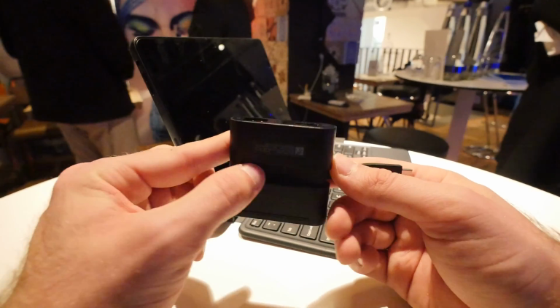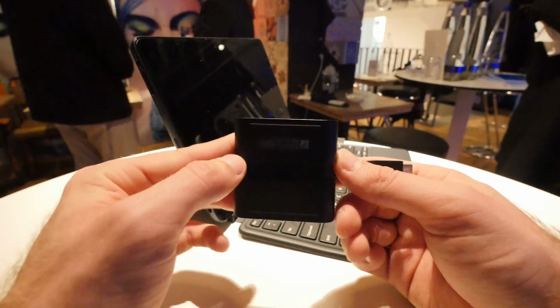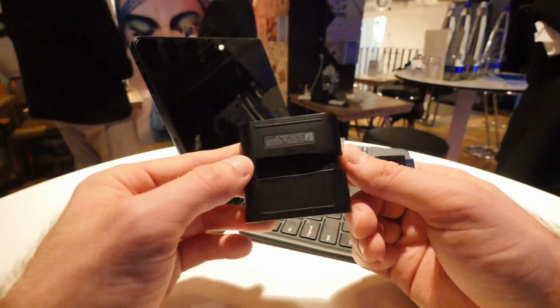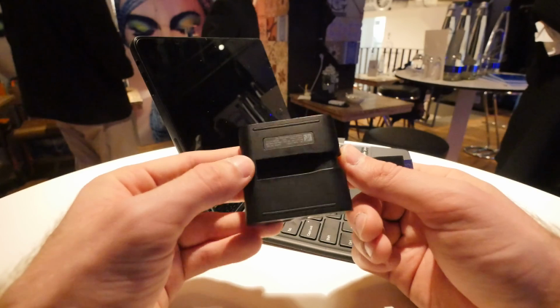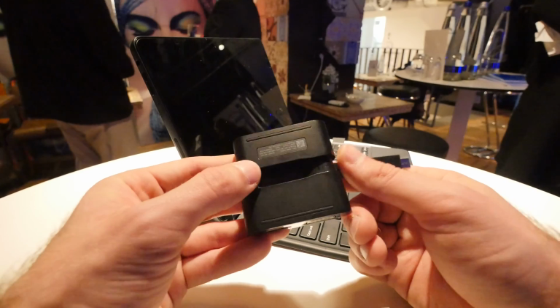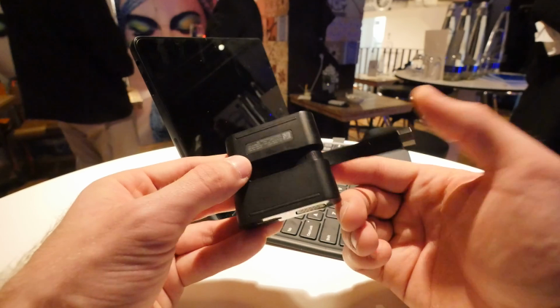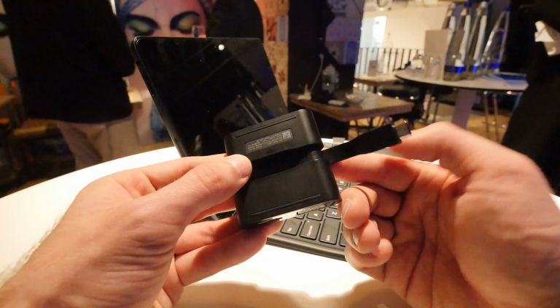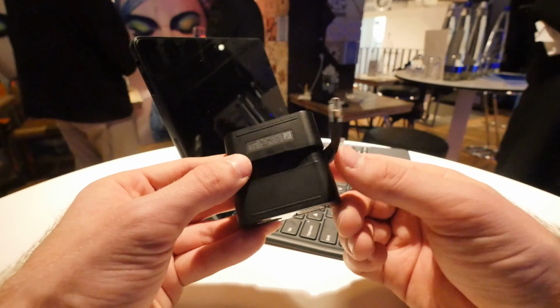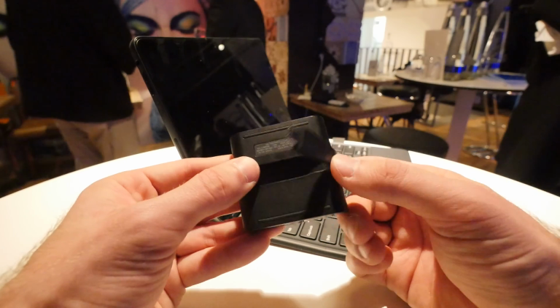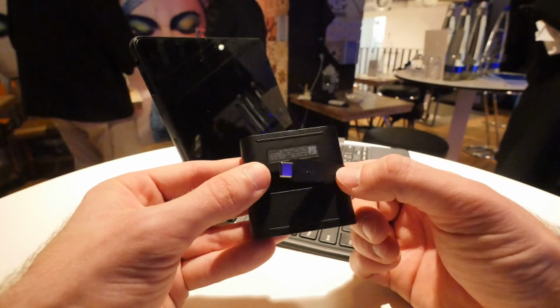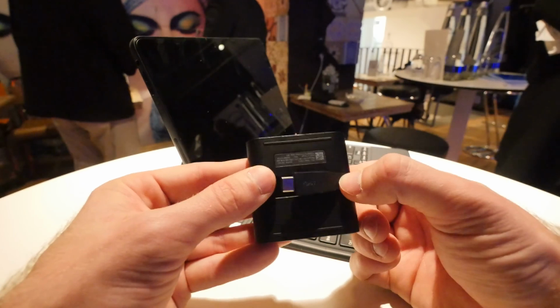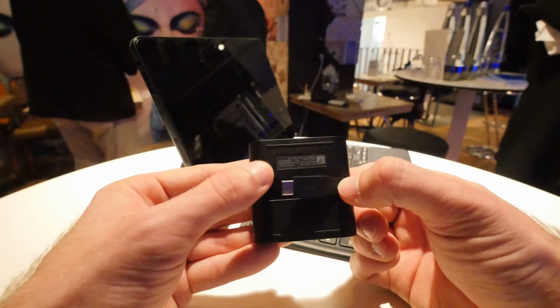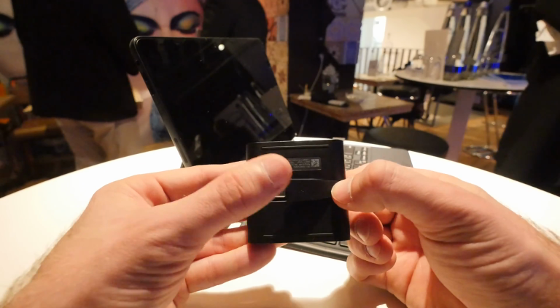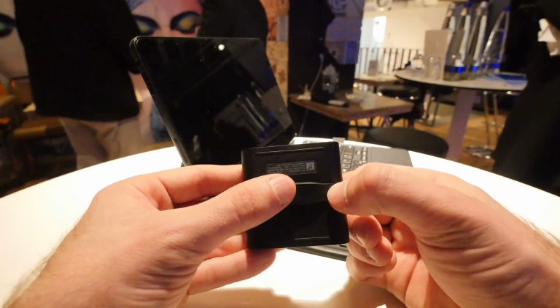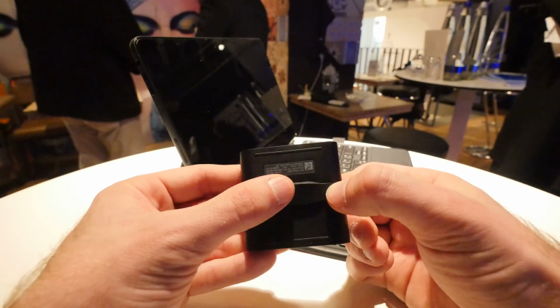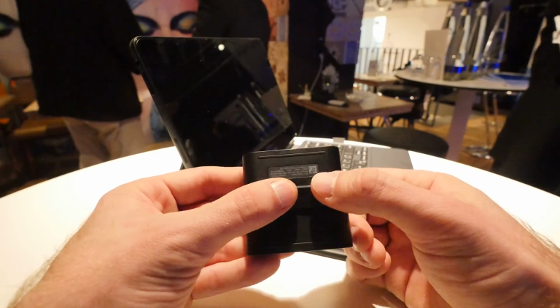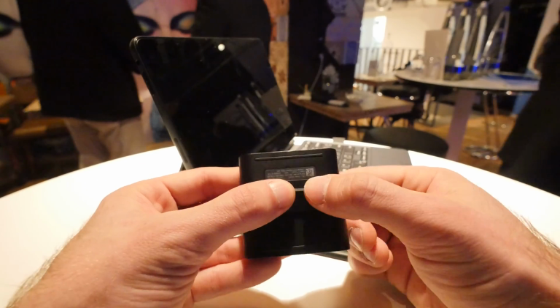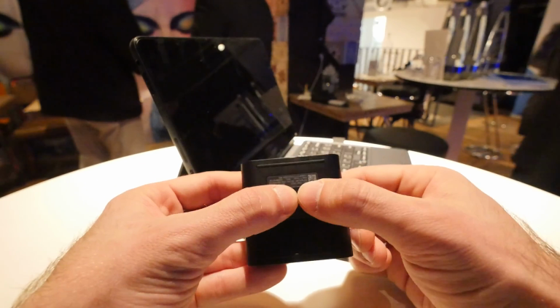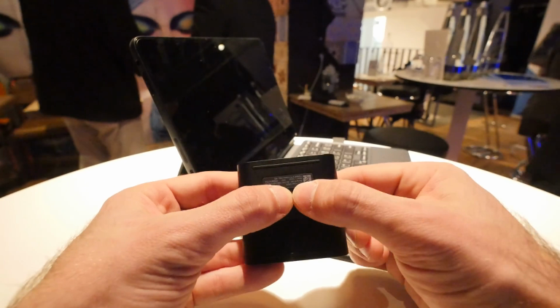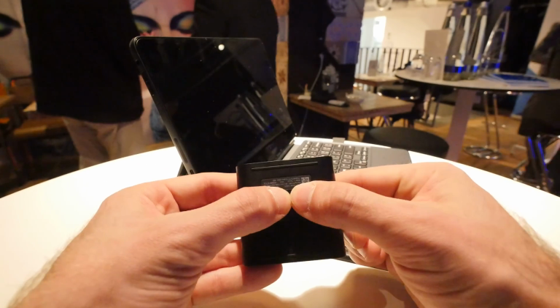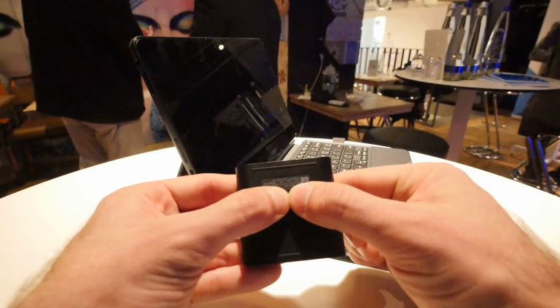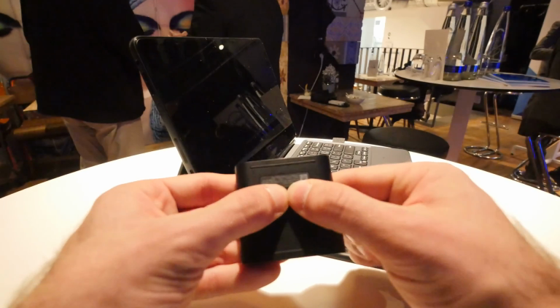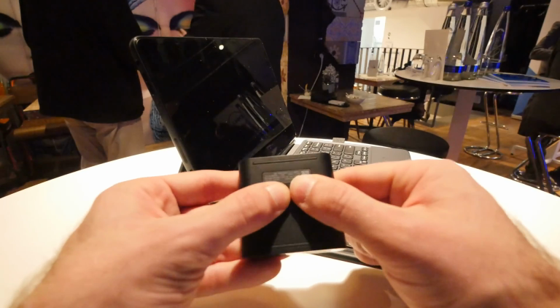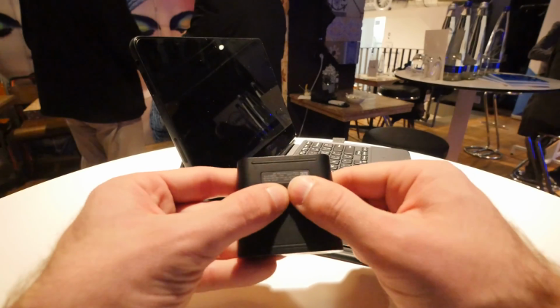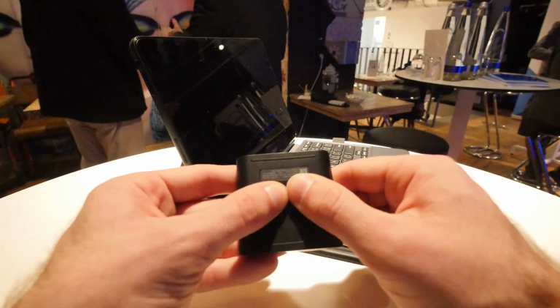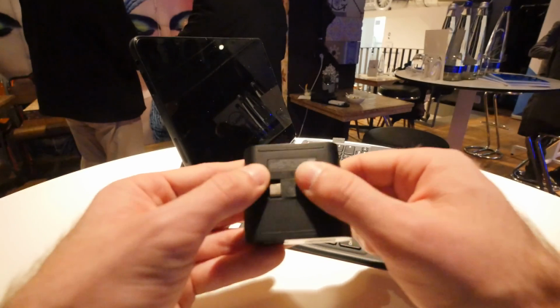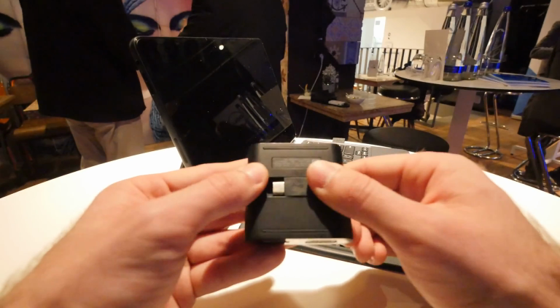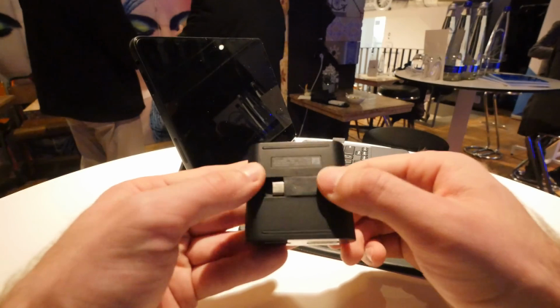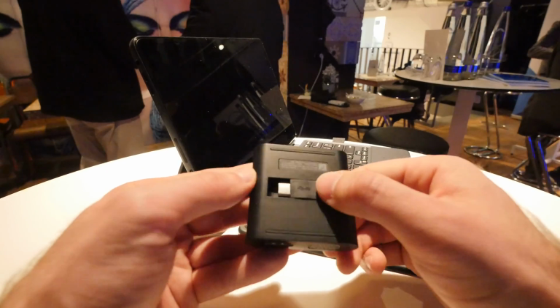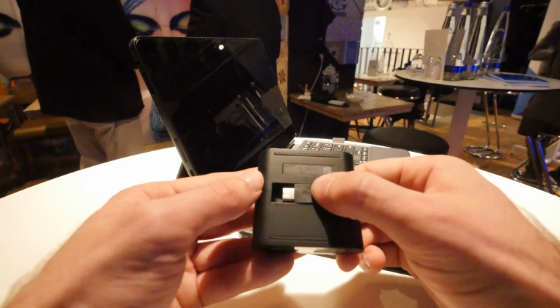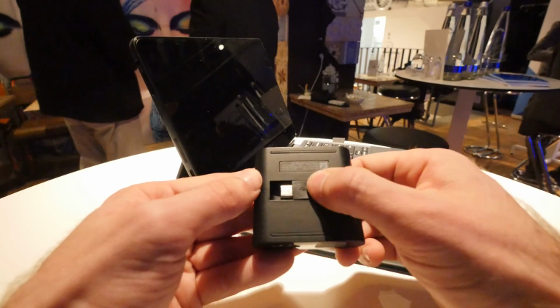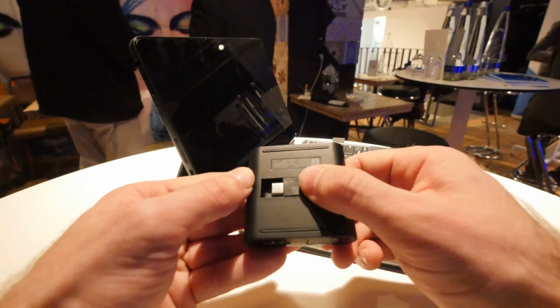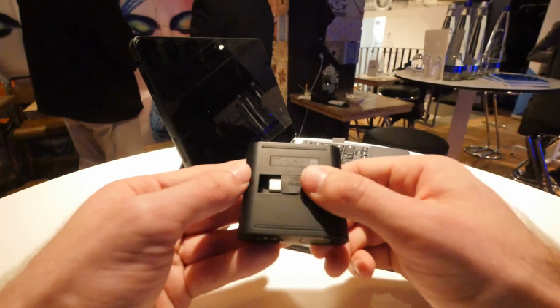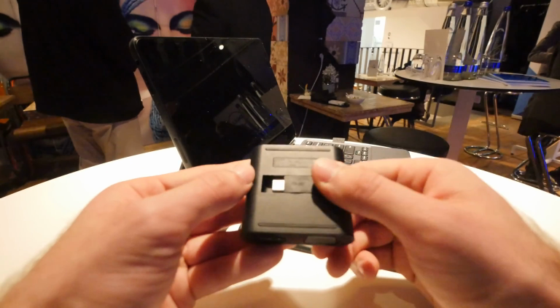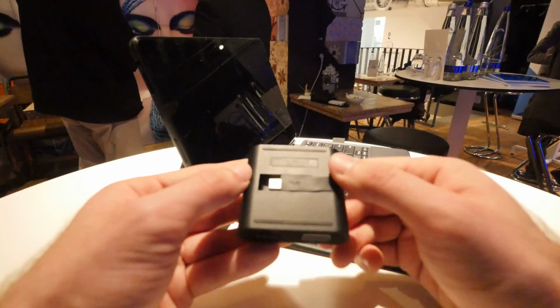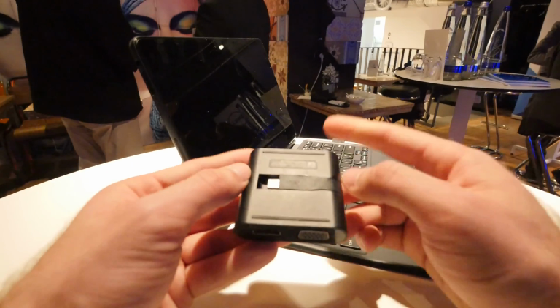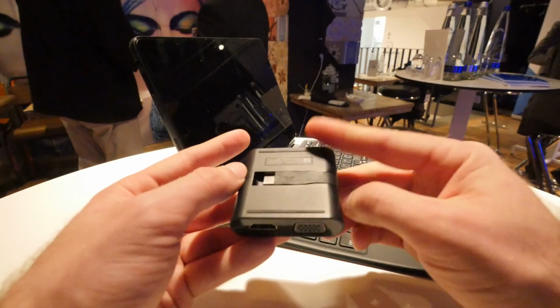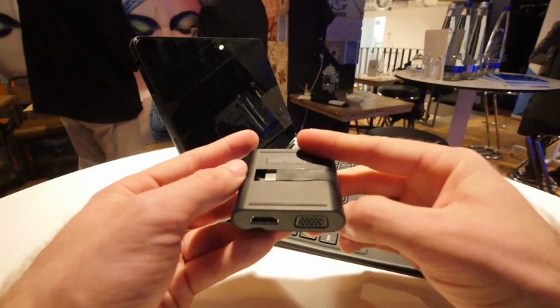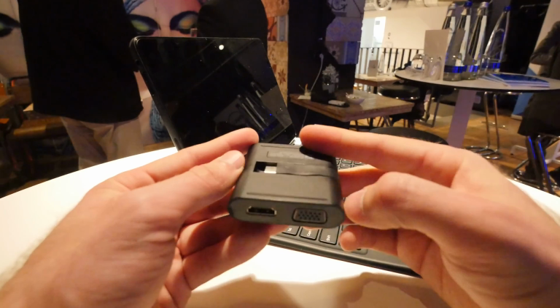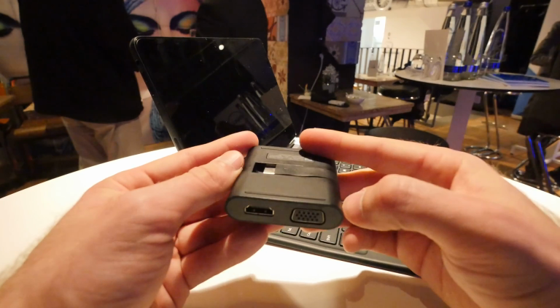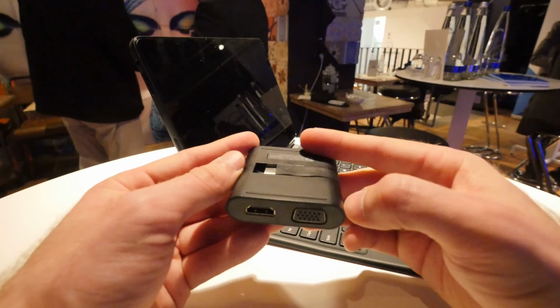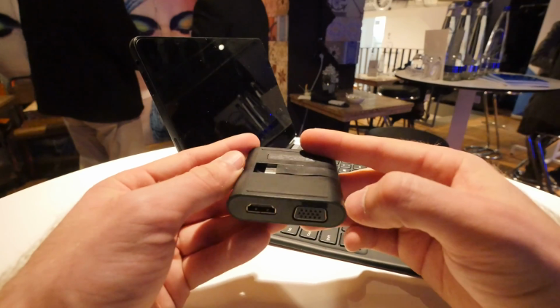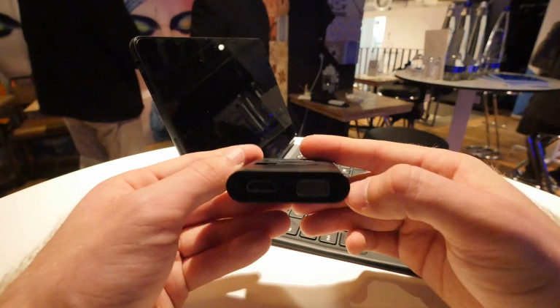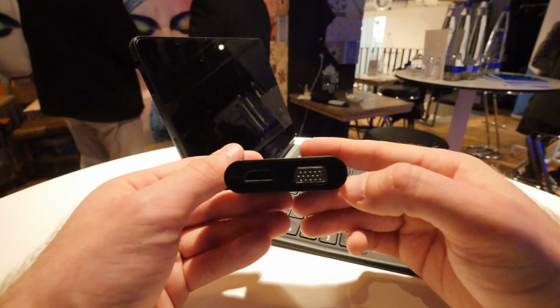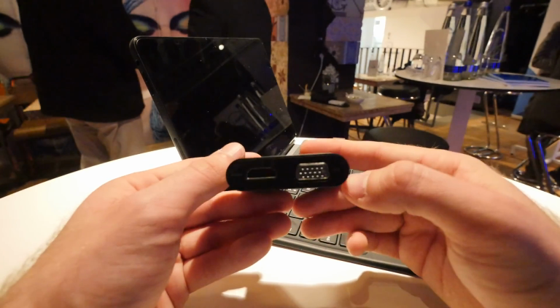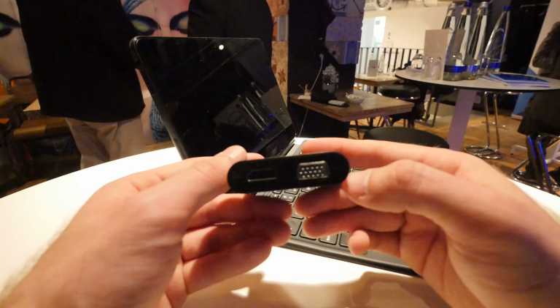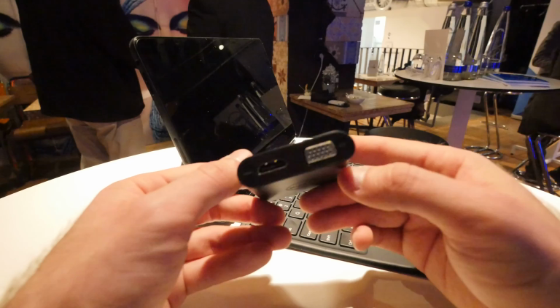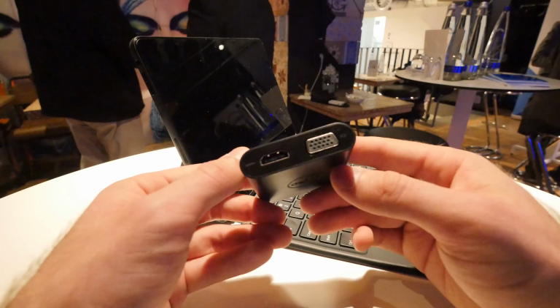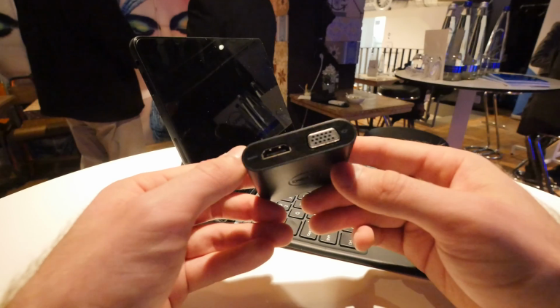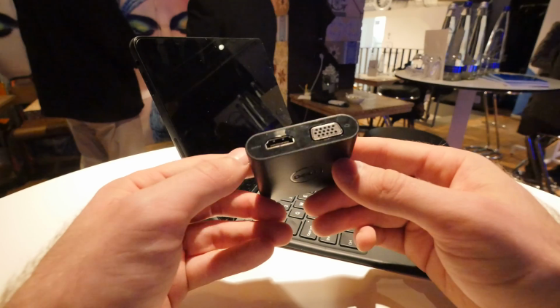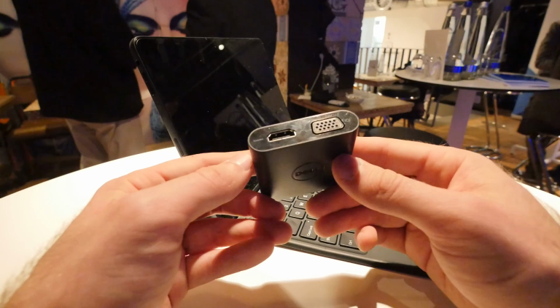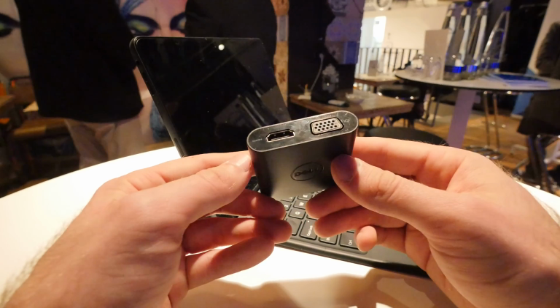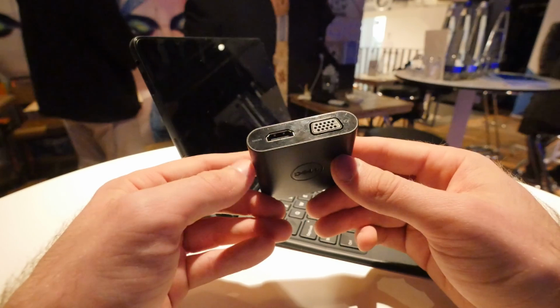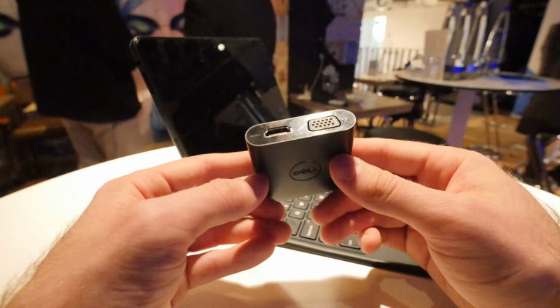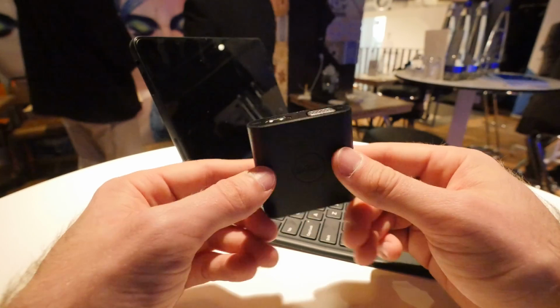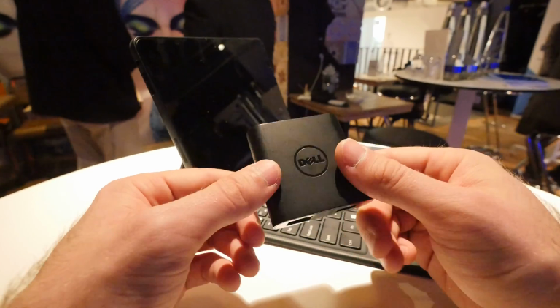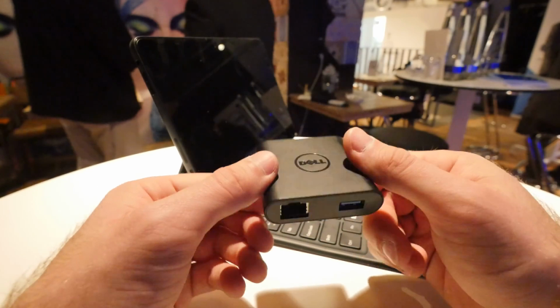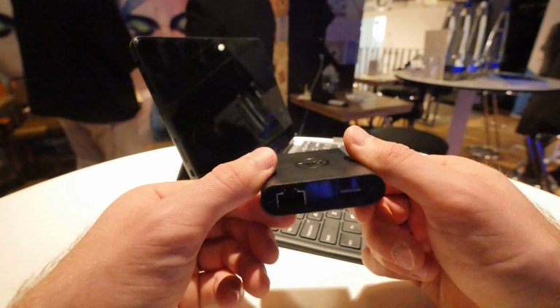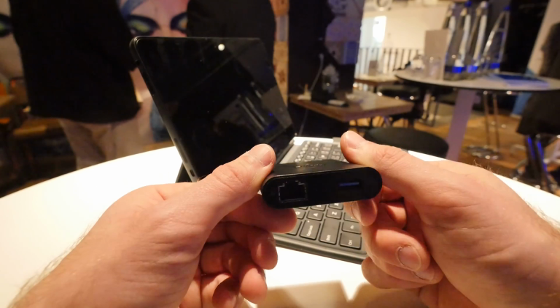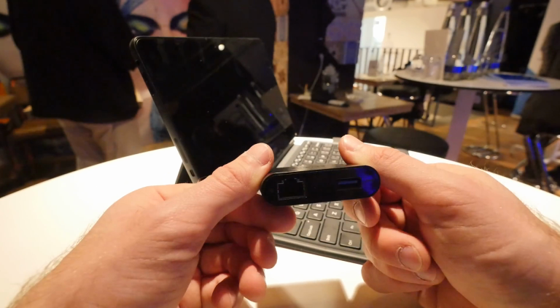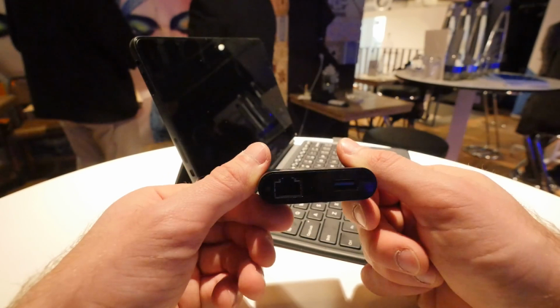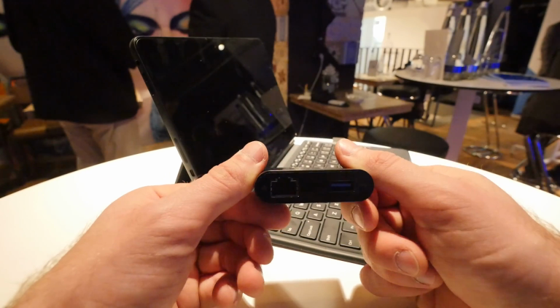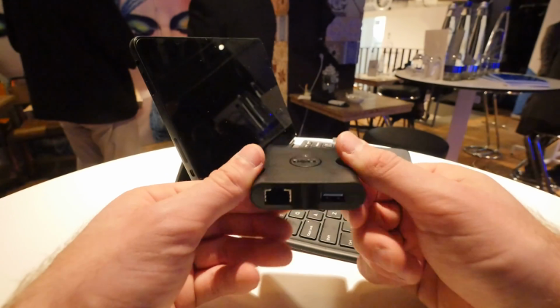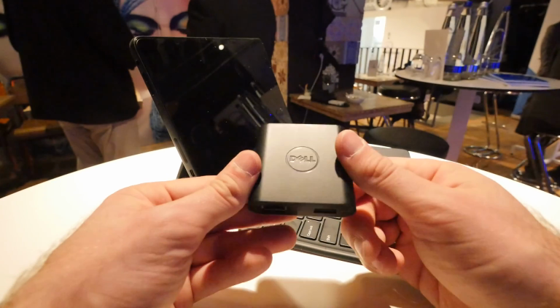Thank you for tuning in, don't forget to subscribe. My name is Polar — this was the DA200, a little USB adapter, in a short hands-on. Thank you for watching, until next time, peace.